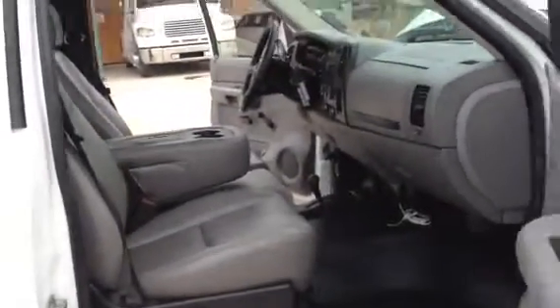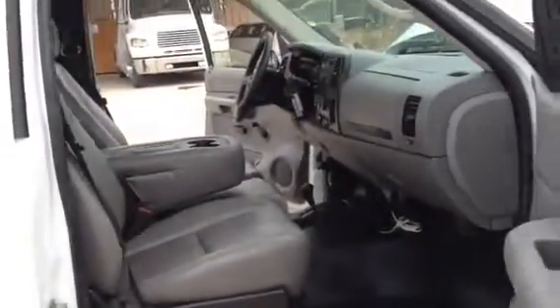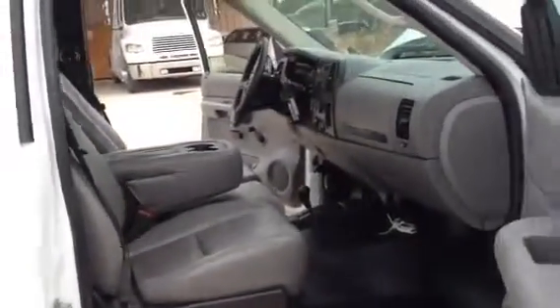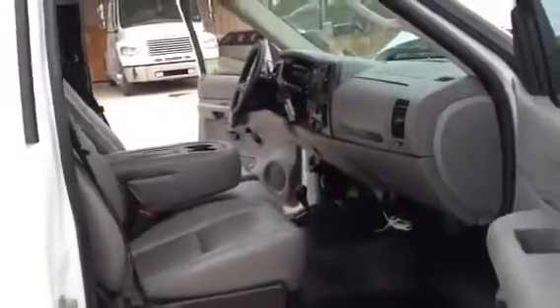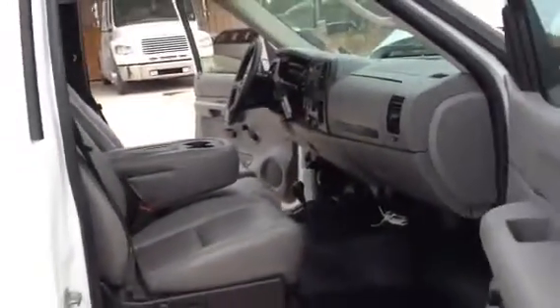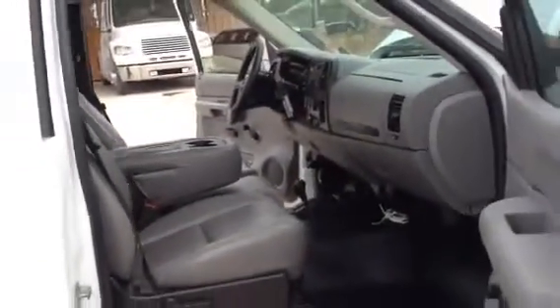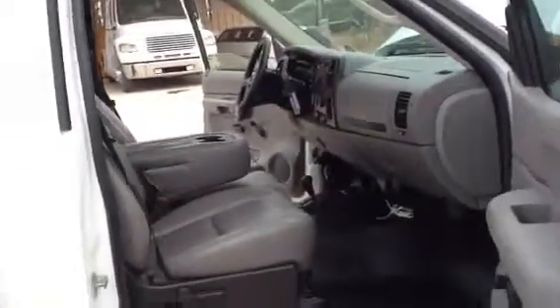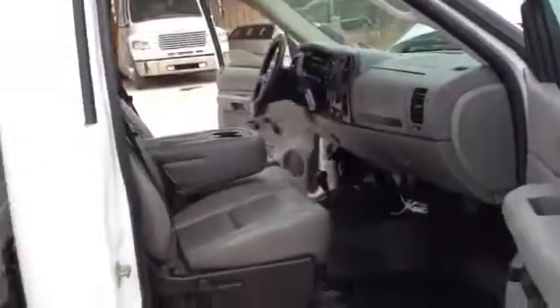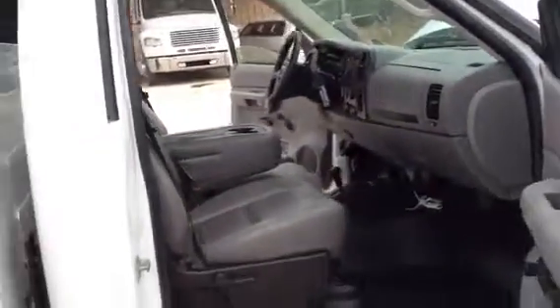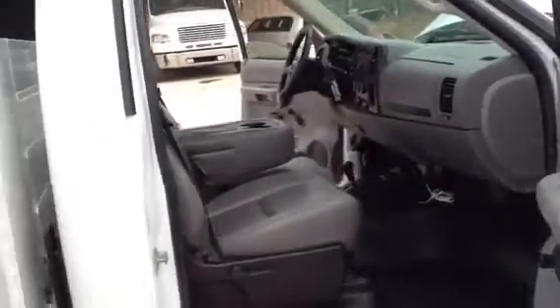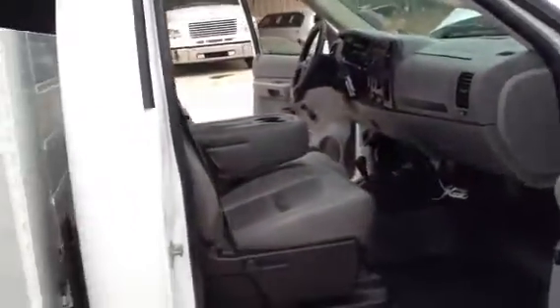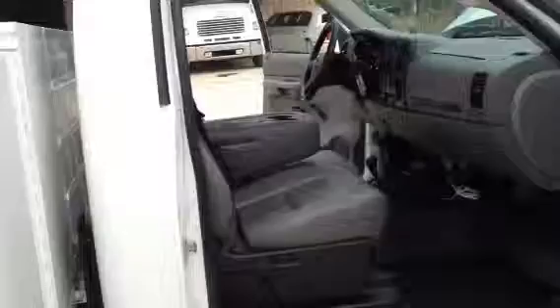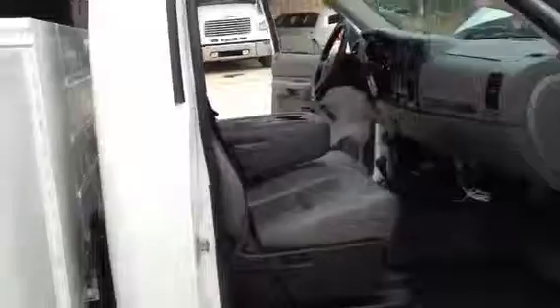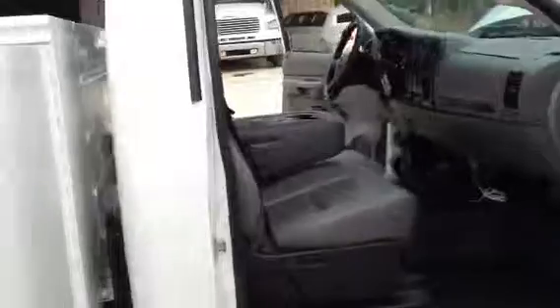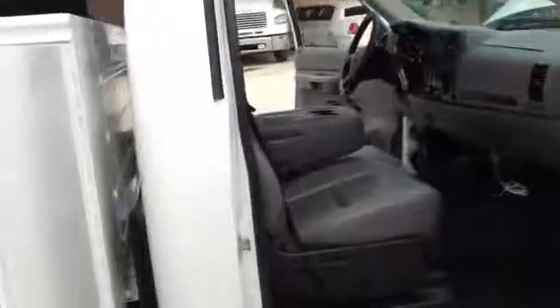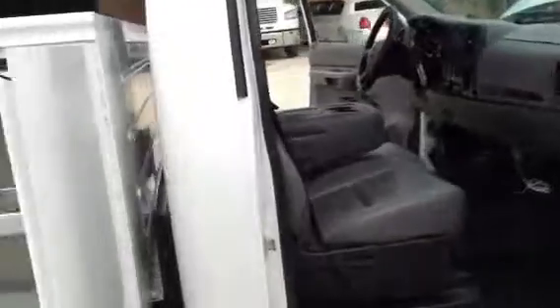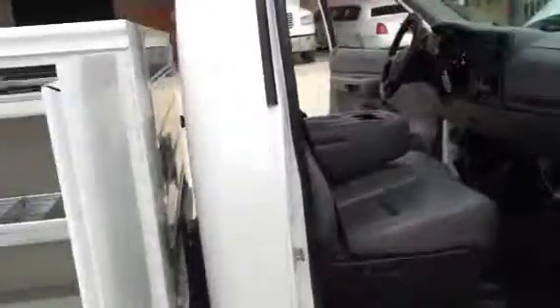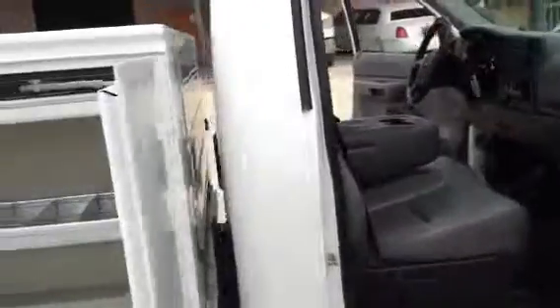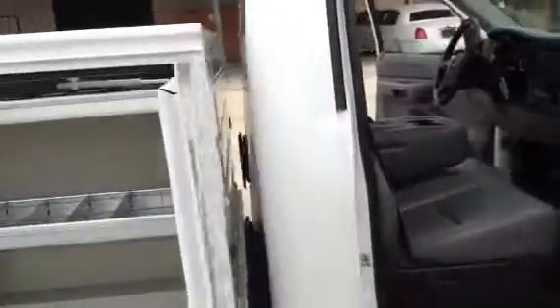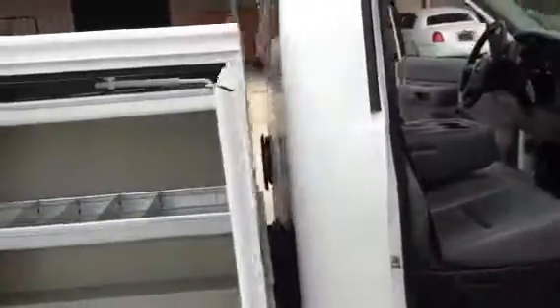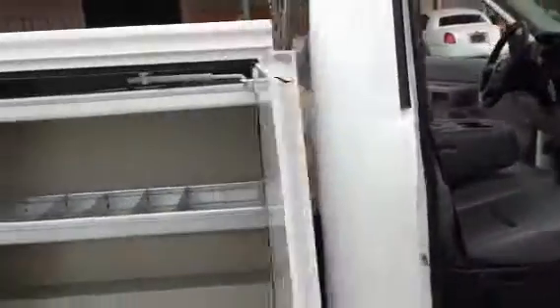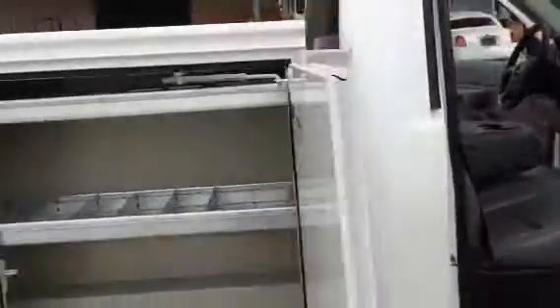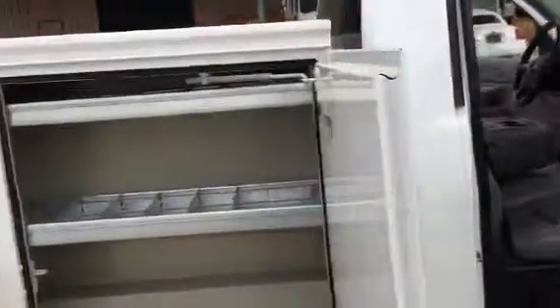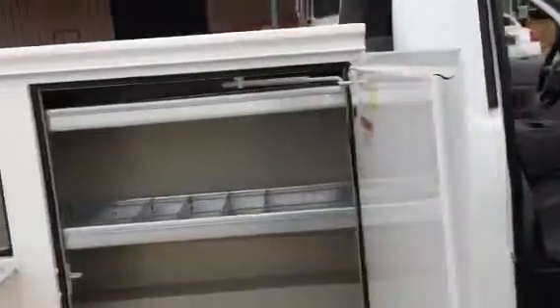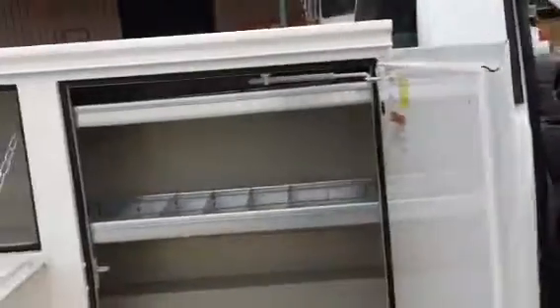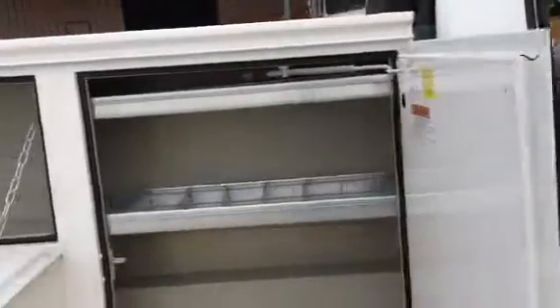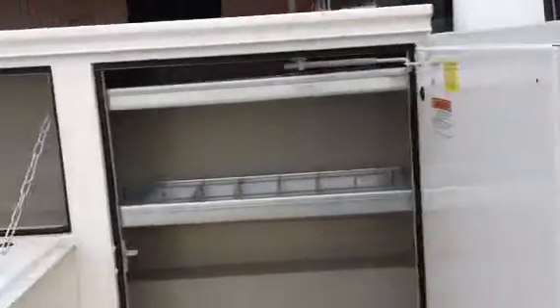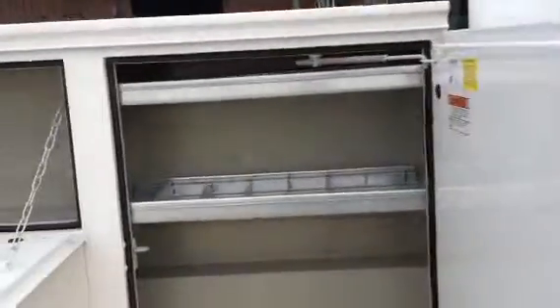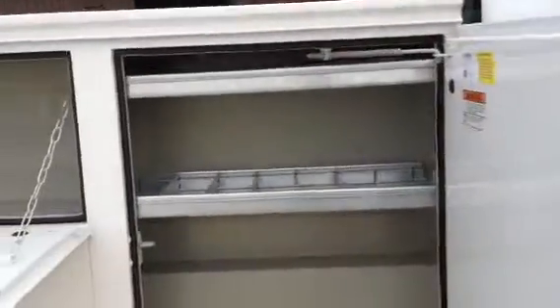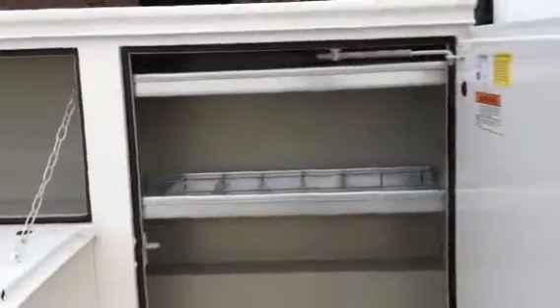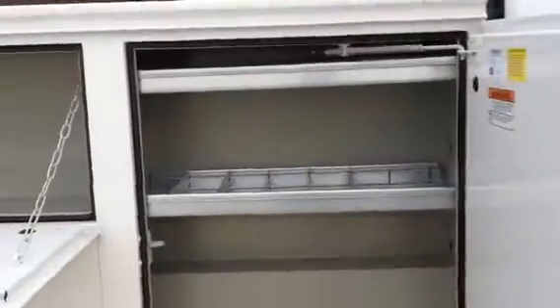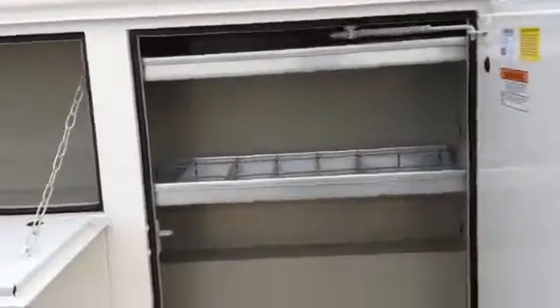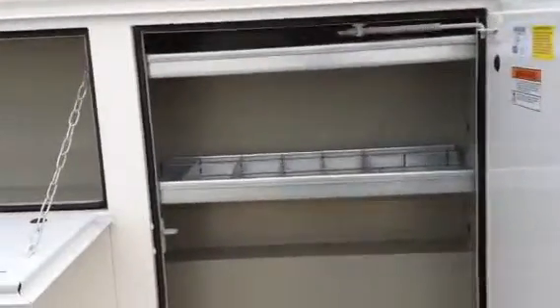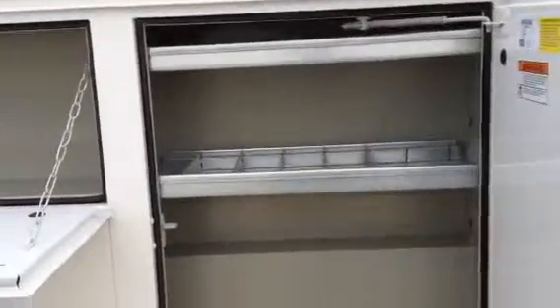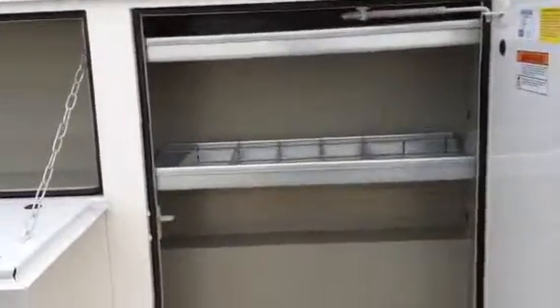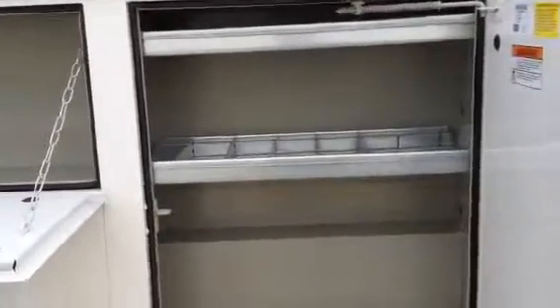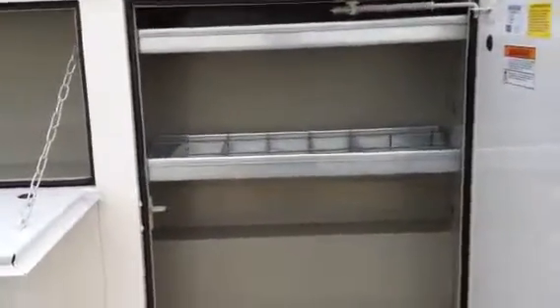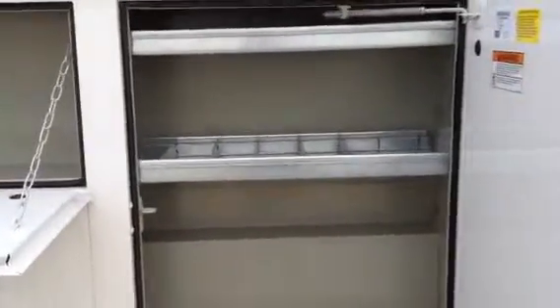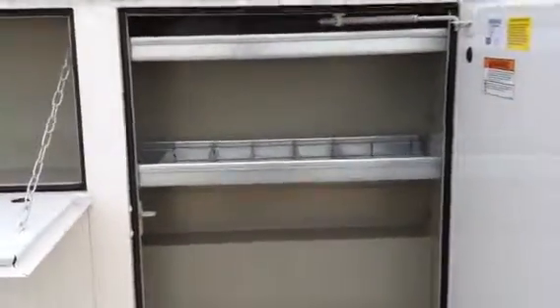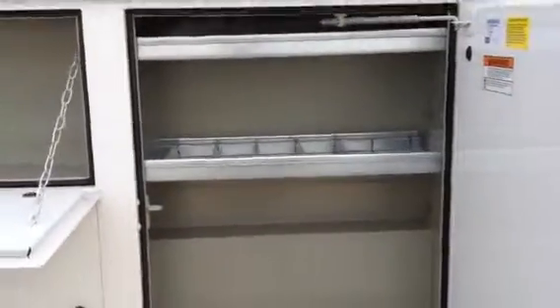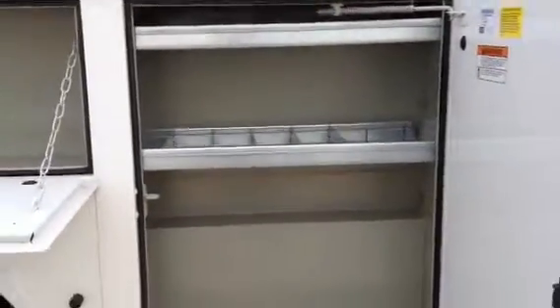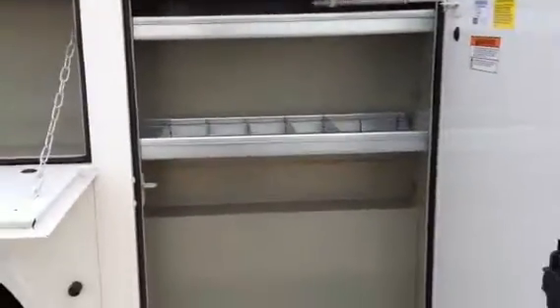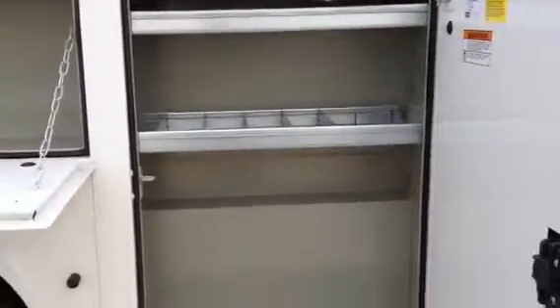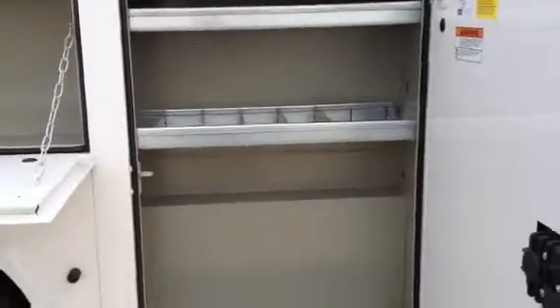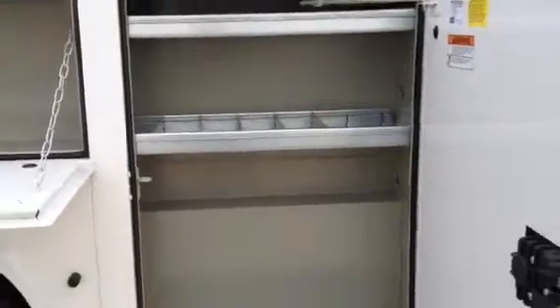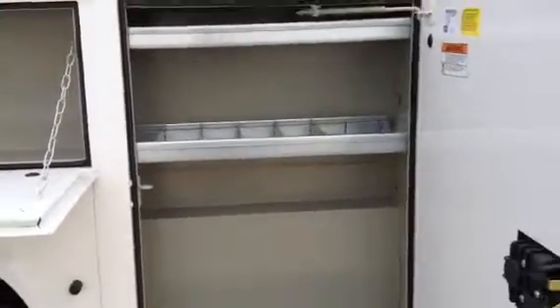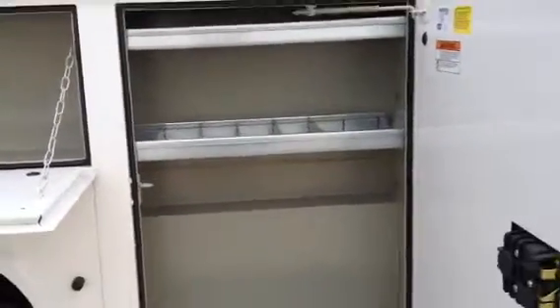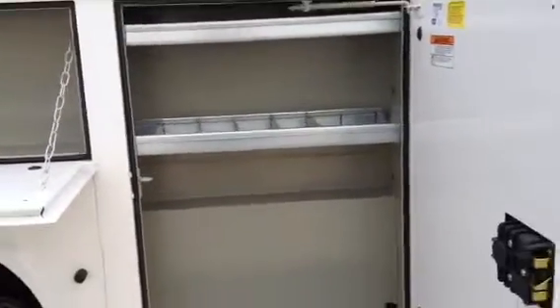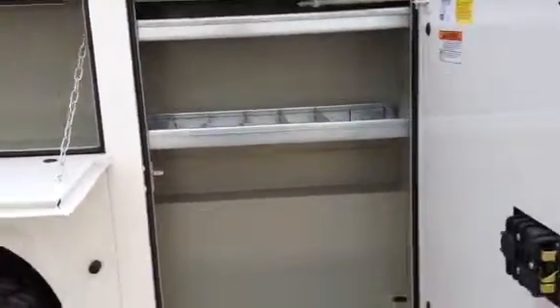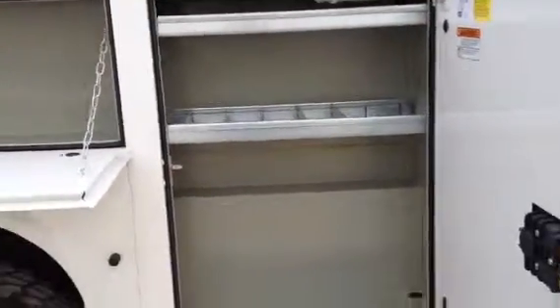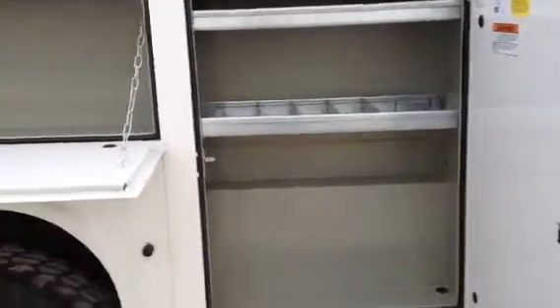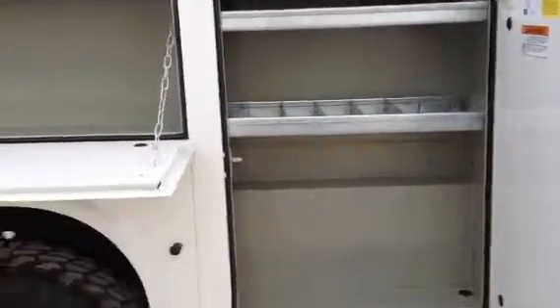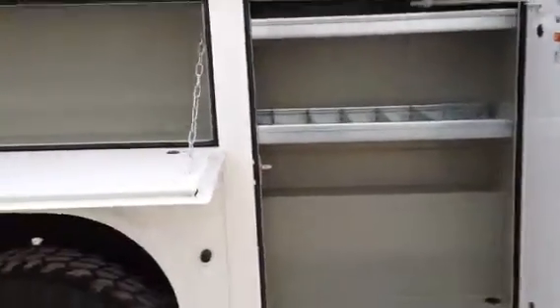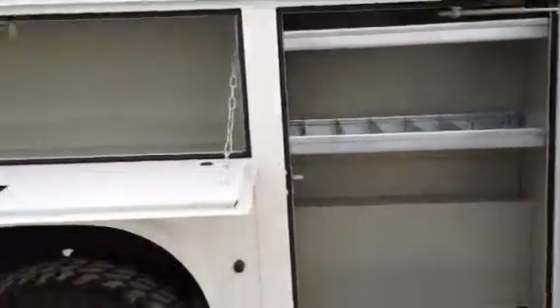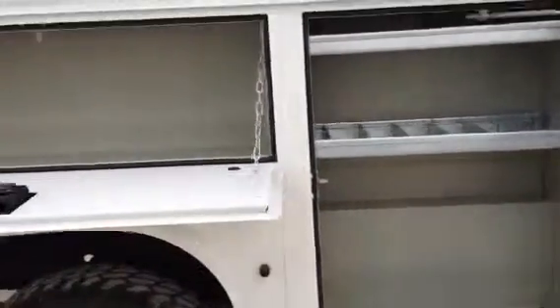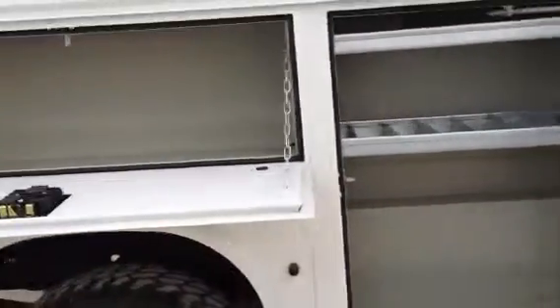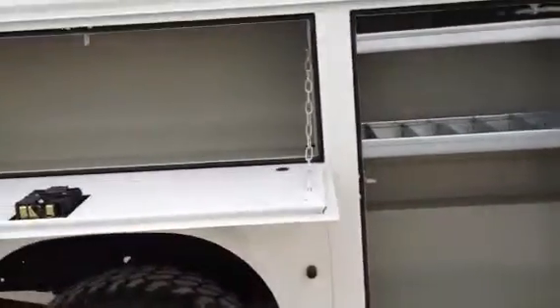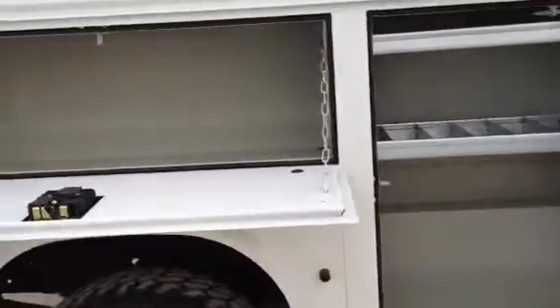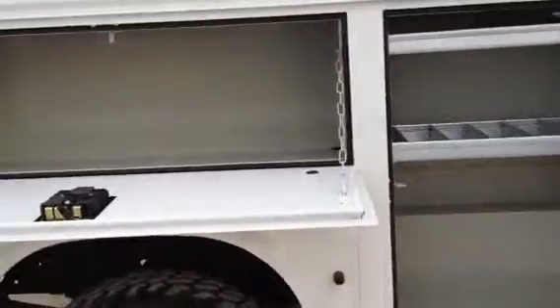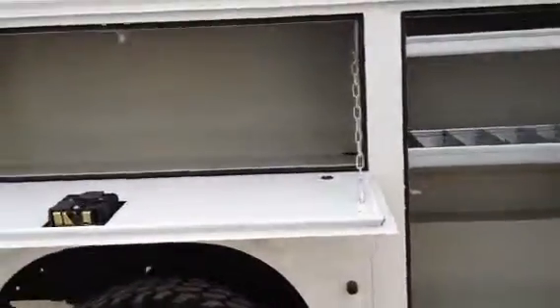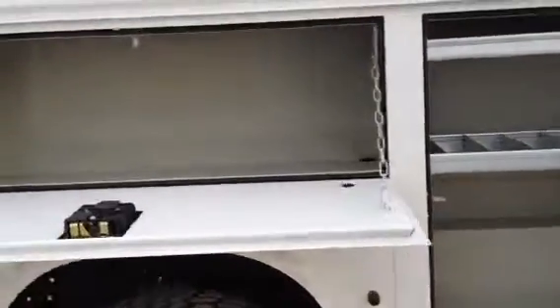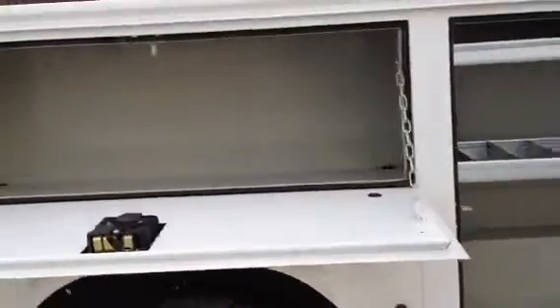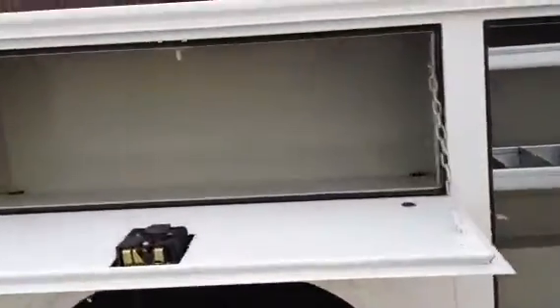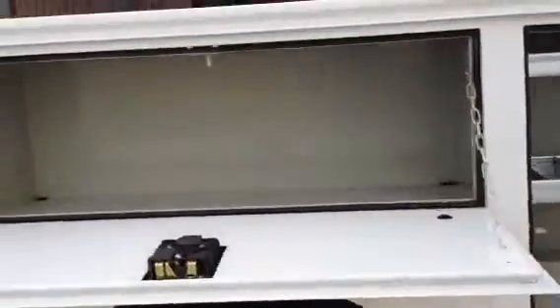No broken glass, no torn seats, no torn mats. Look at the toolboxes on the side — brand new boxes, never been used.